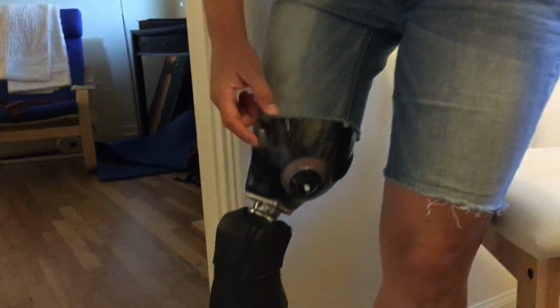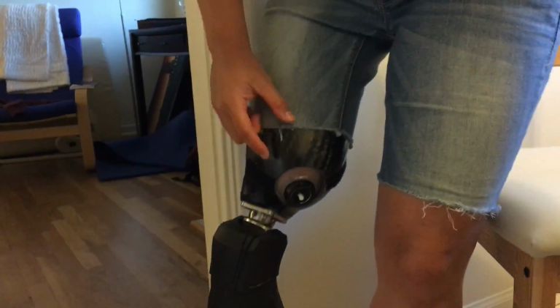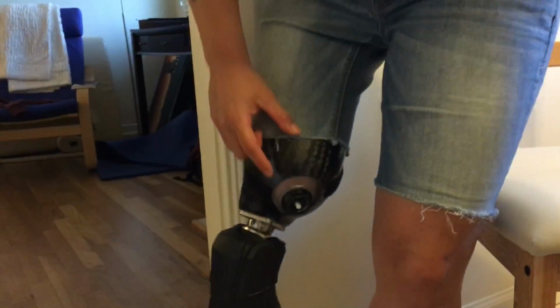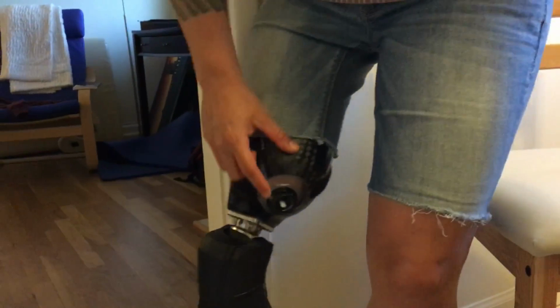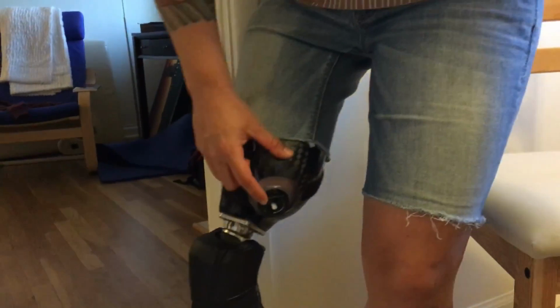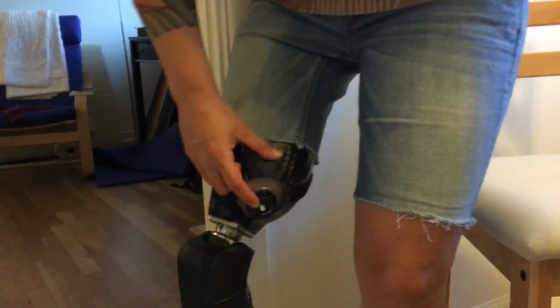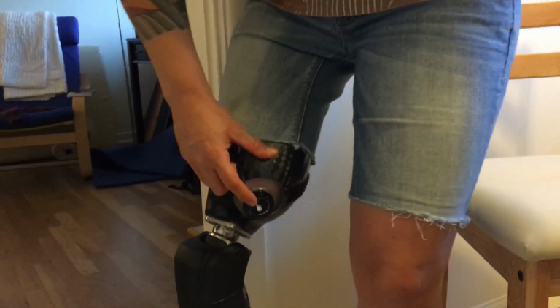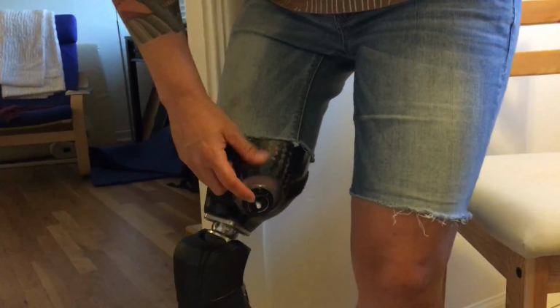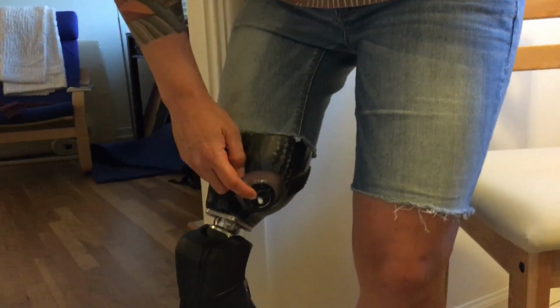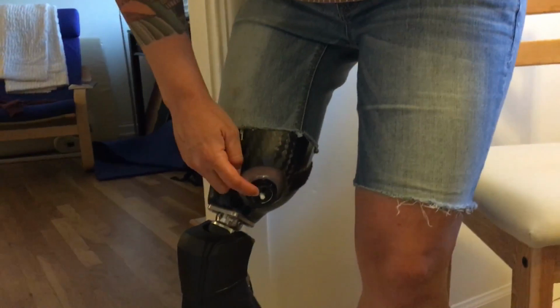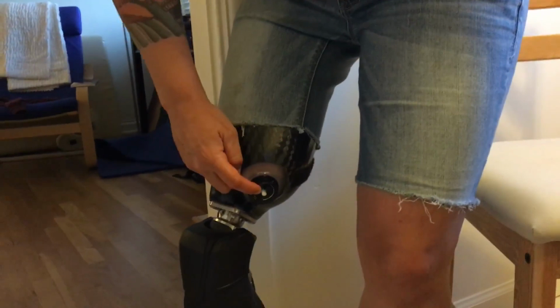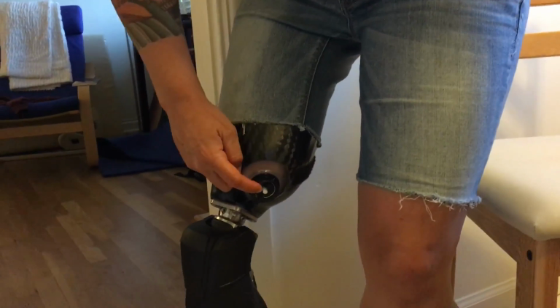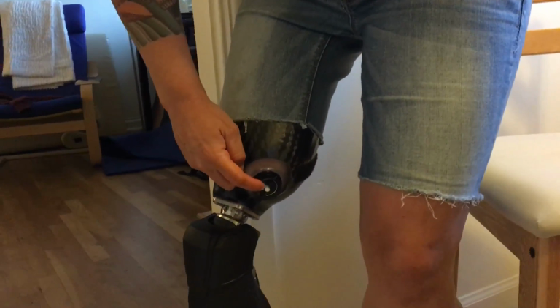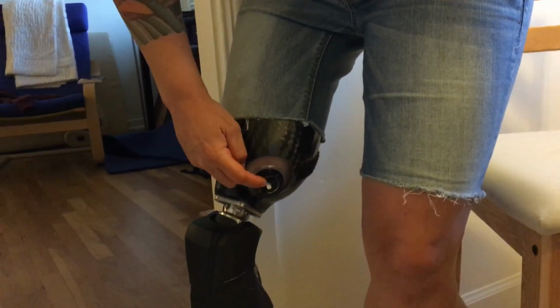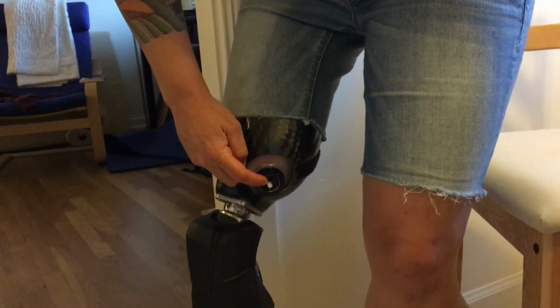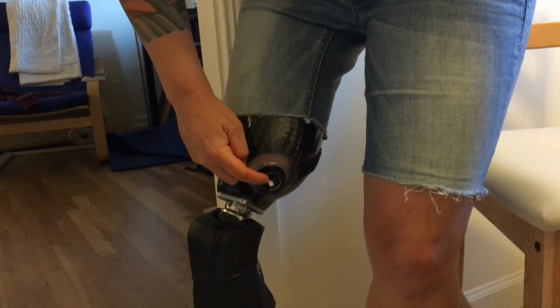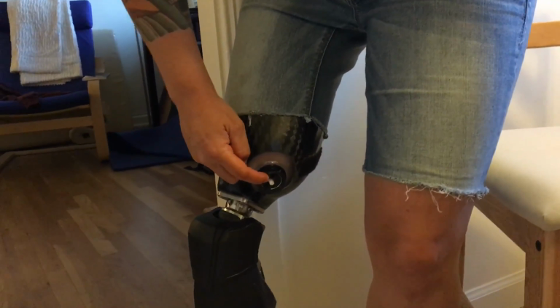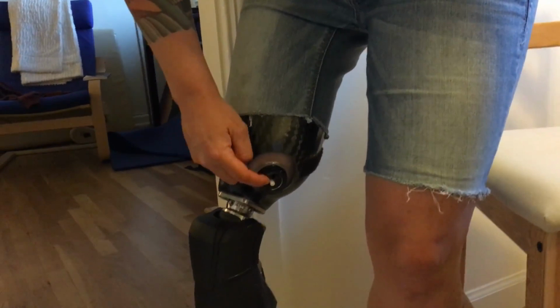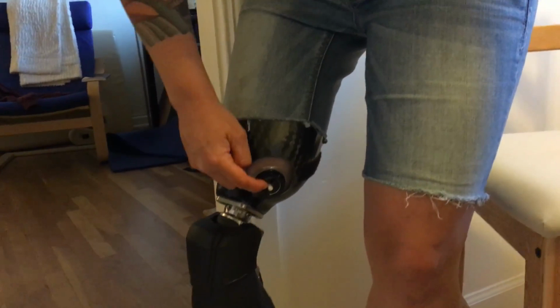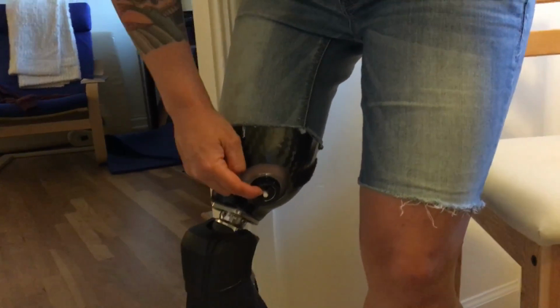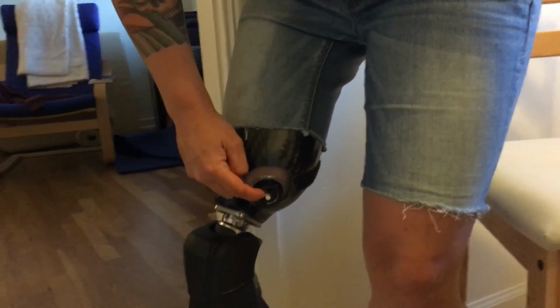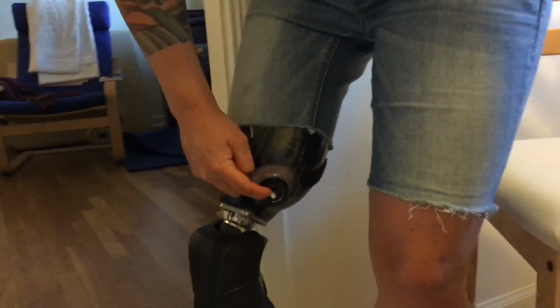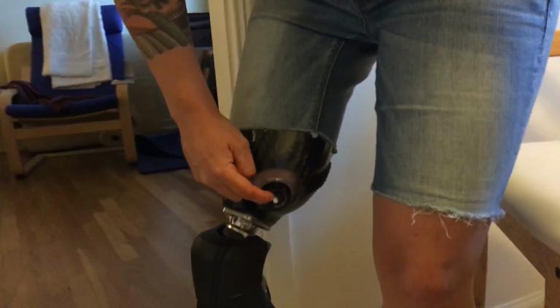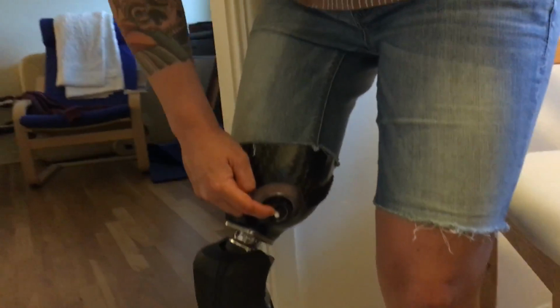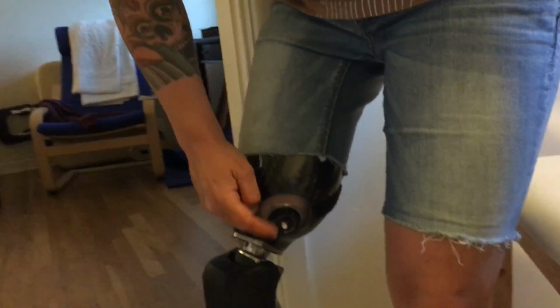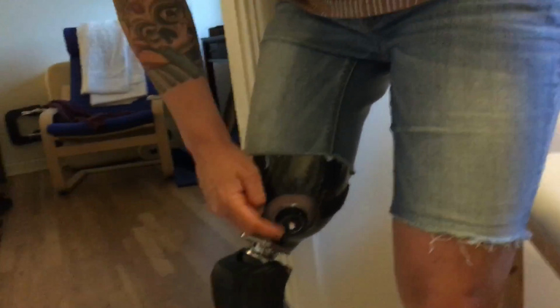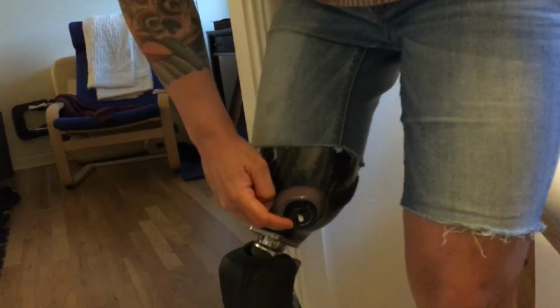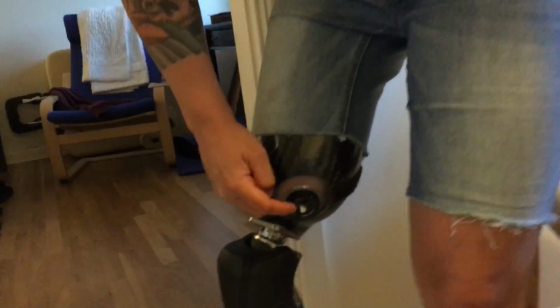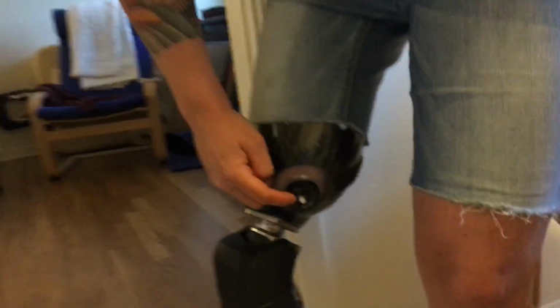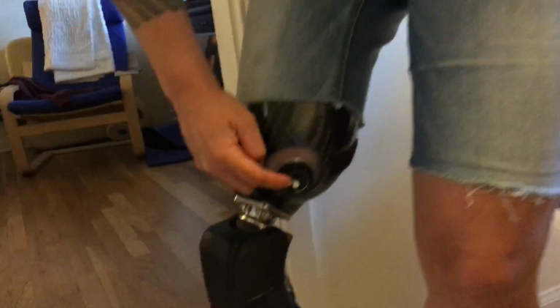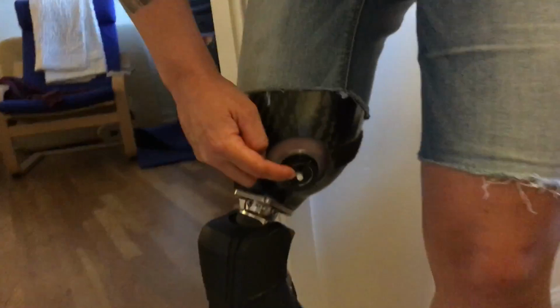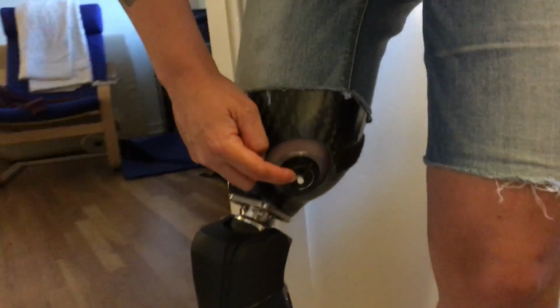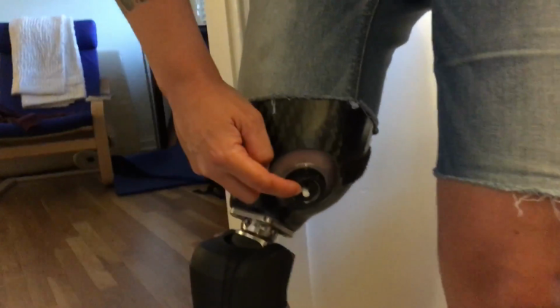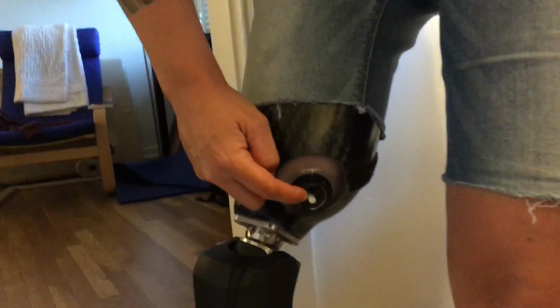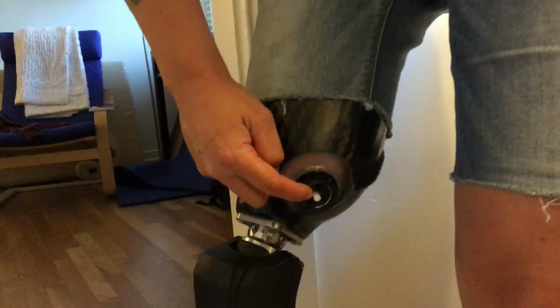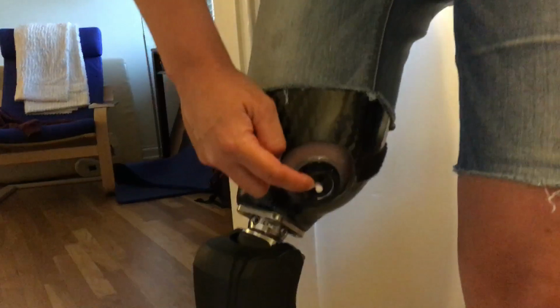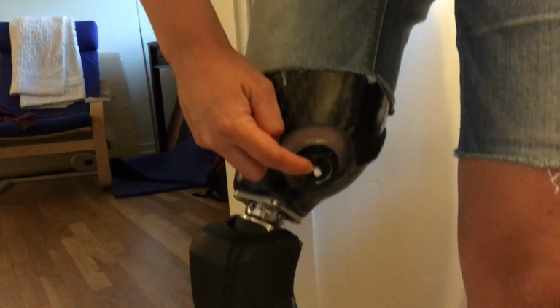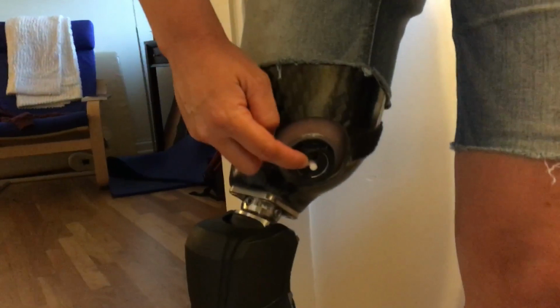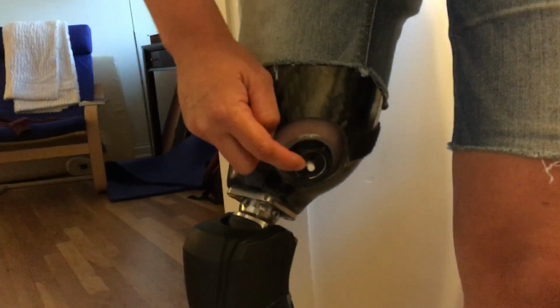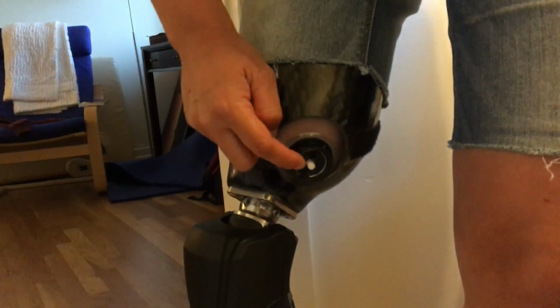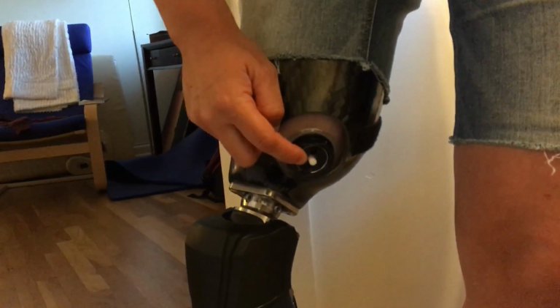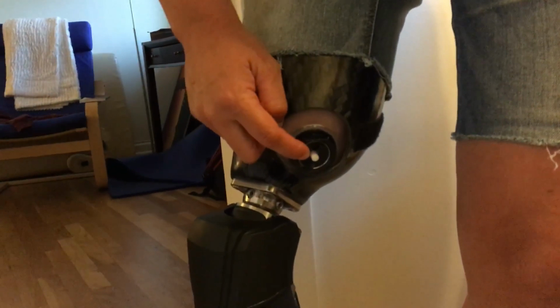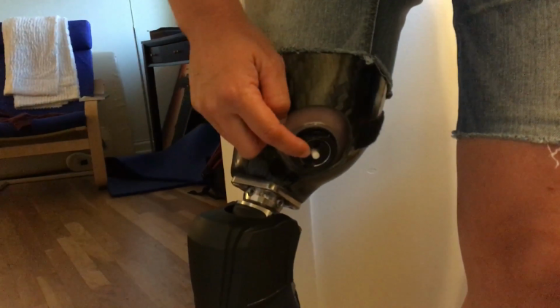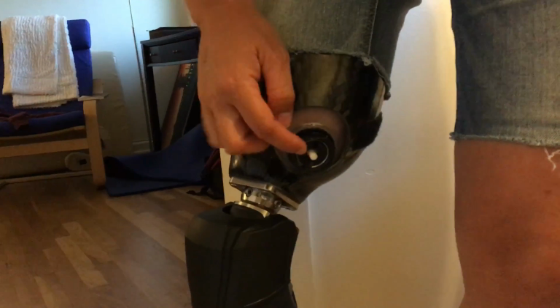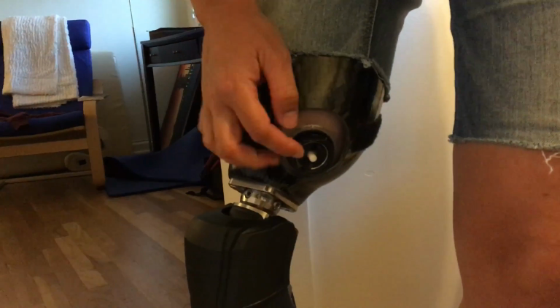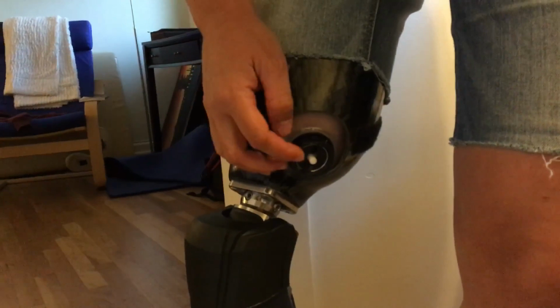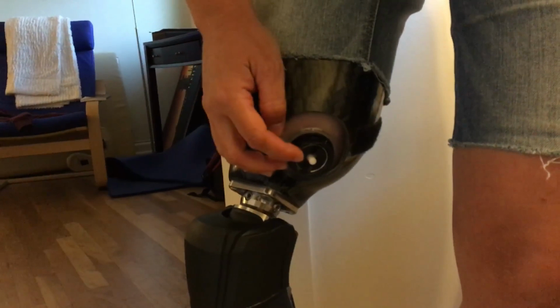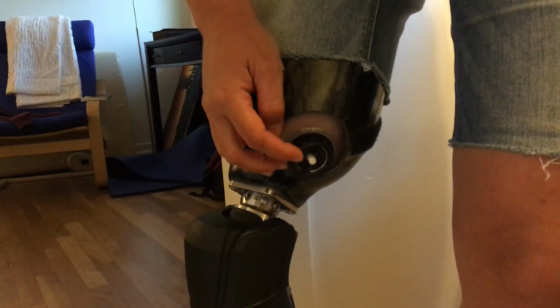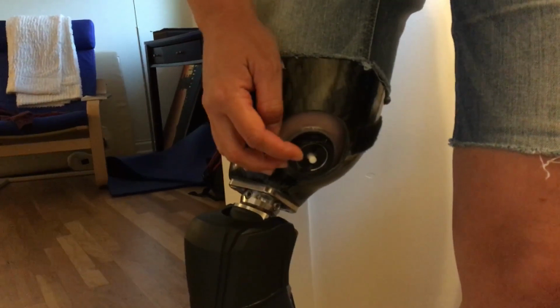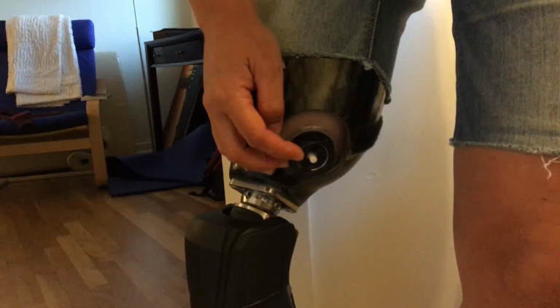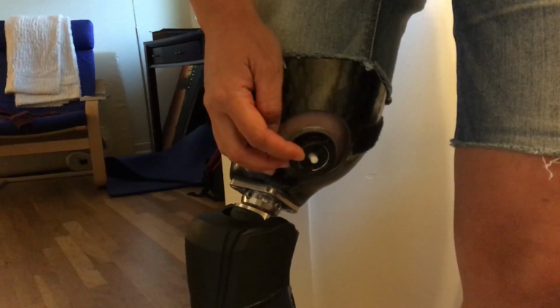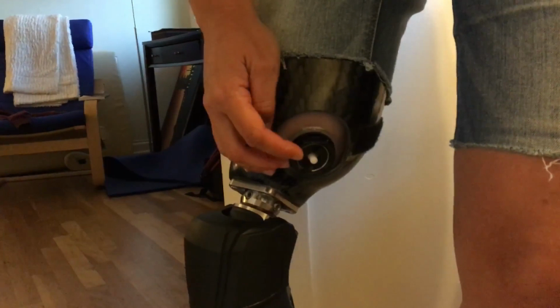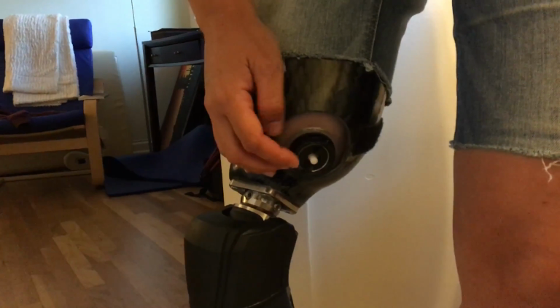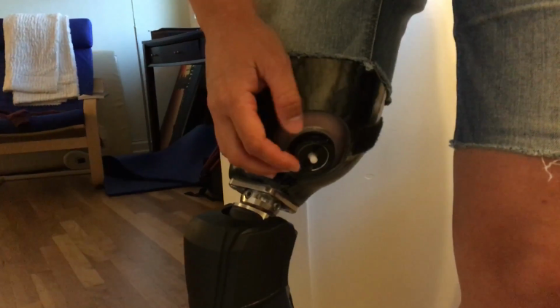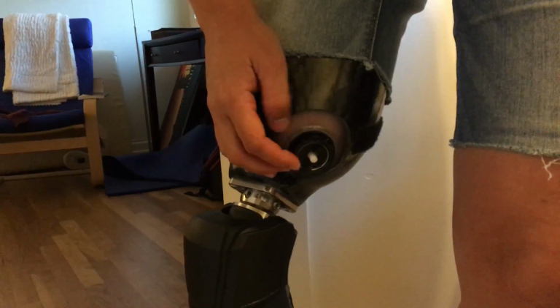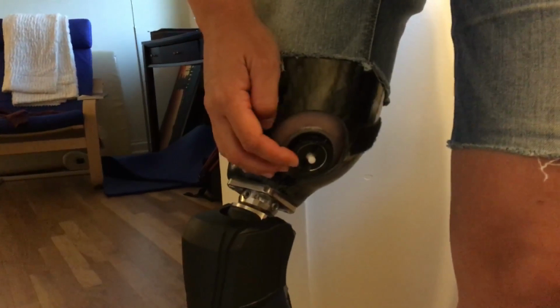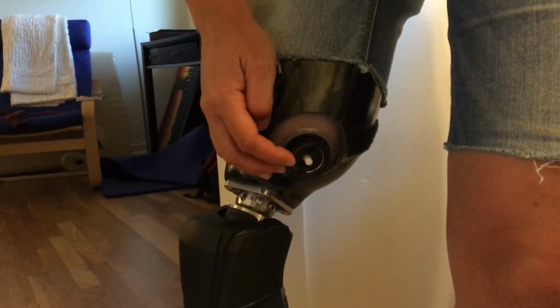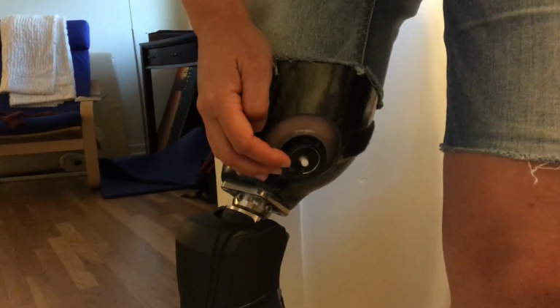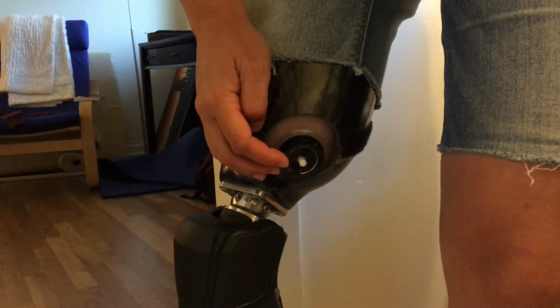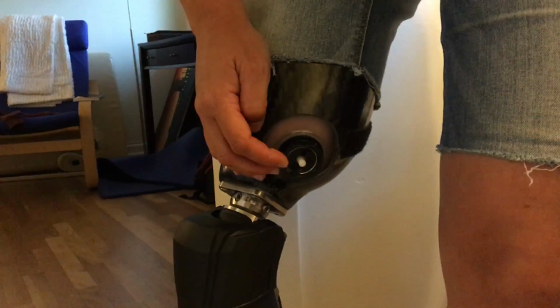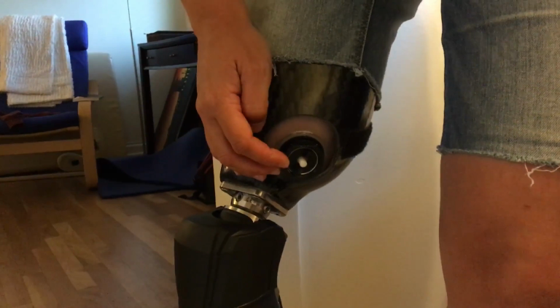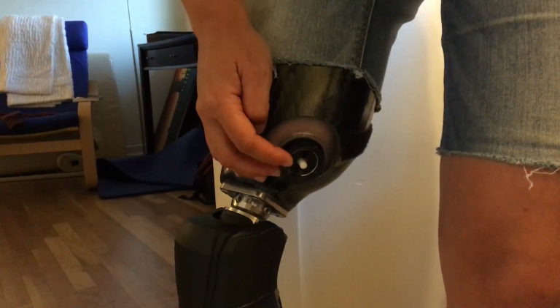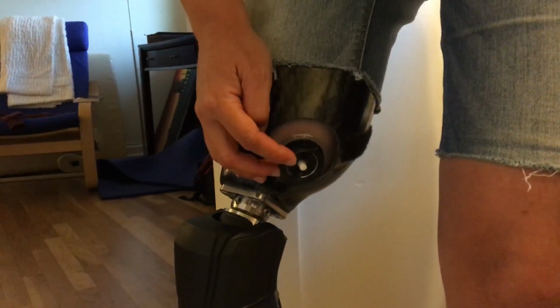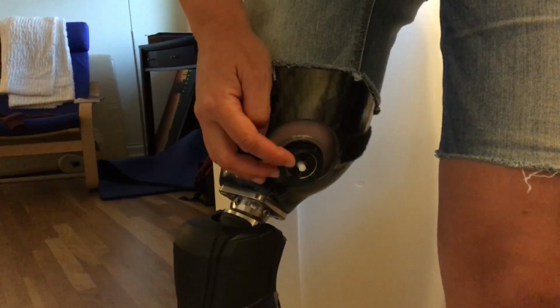Also, there's a release button right here. If anything pushes that, then it's going to release the suction and the leg's going to come off.